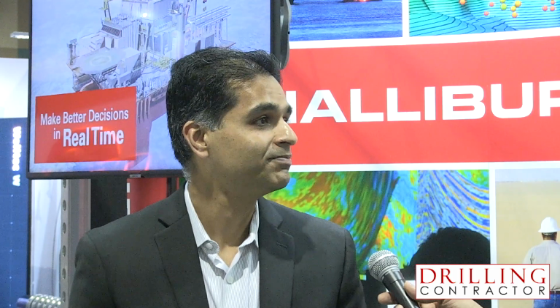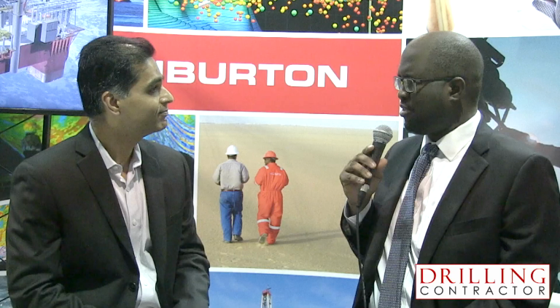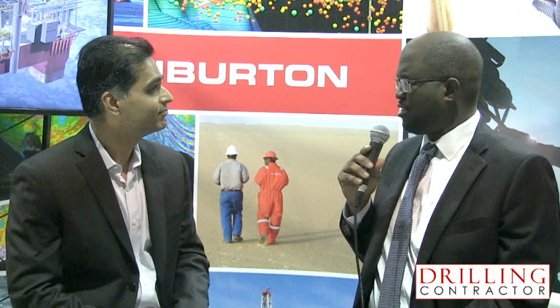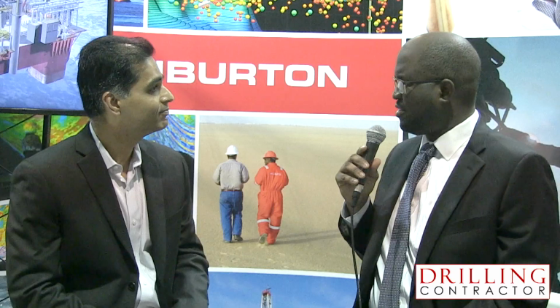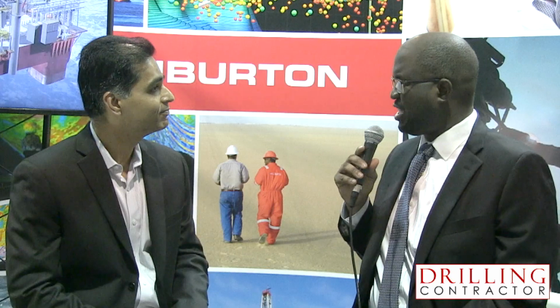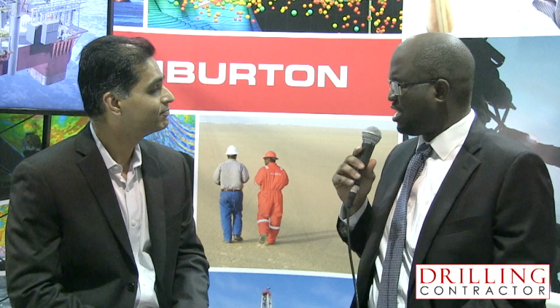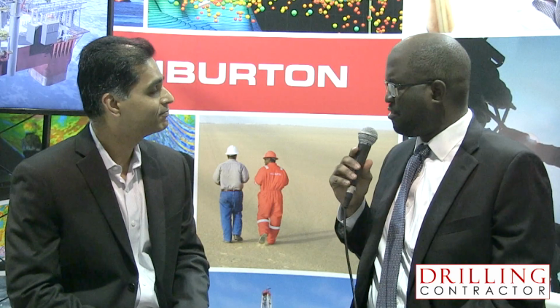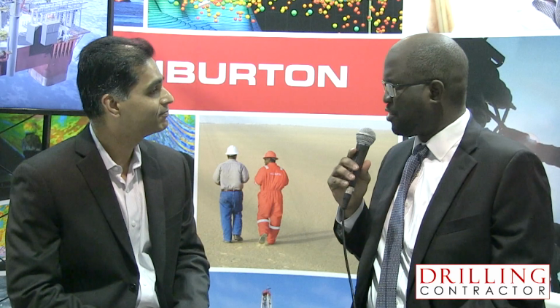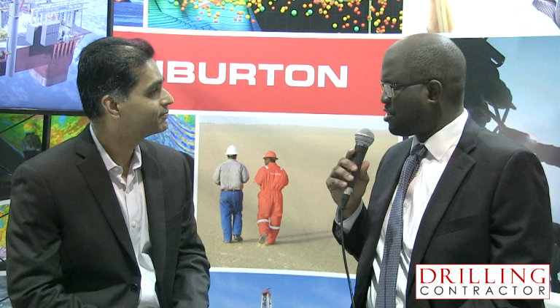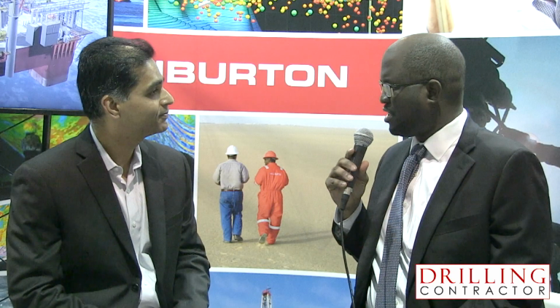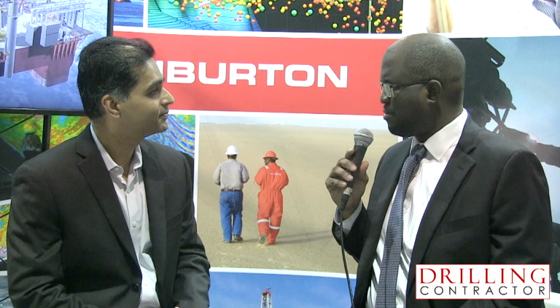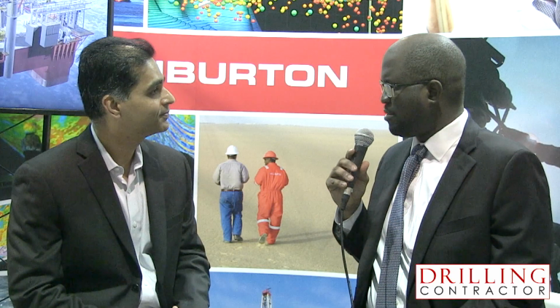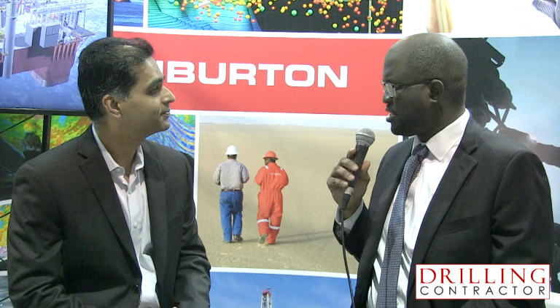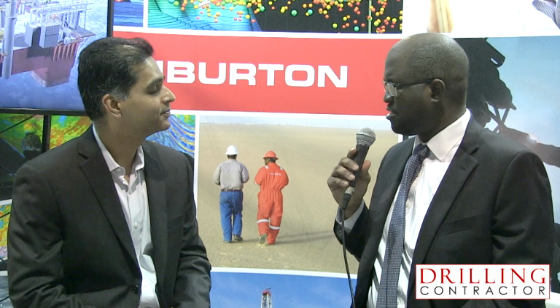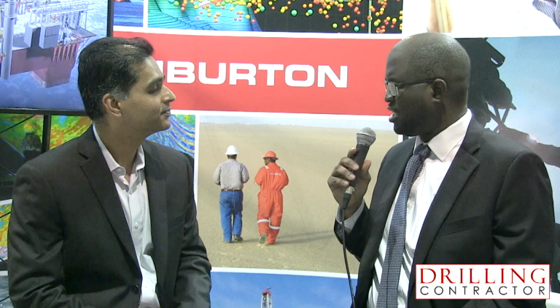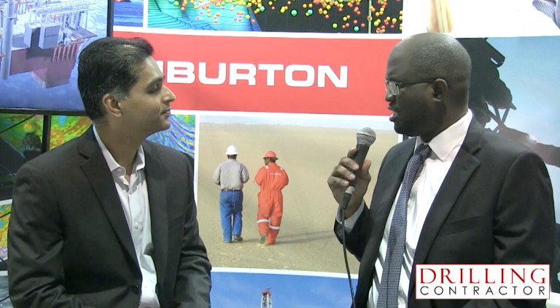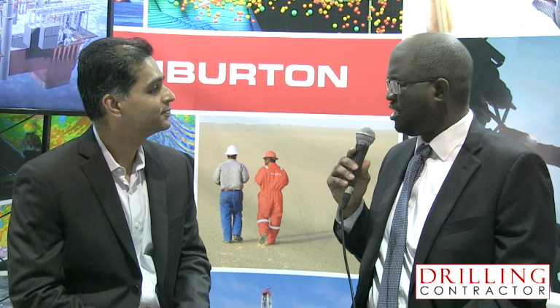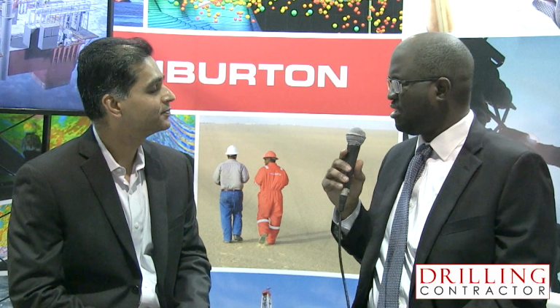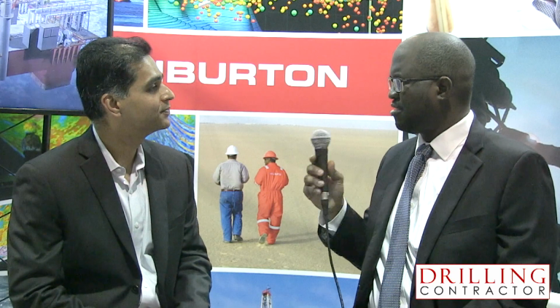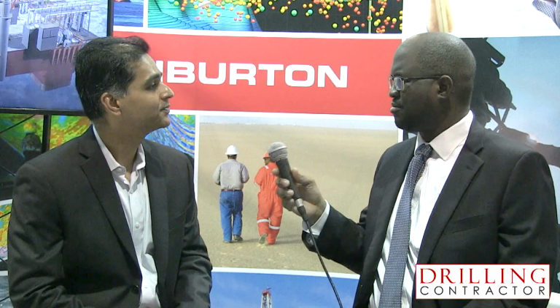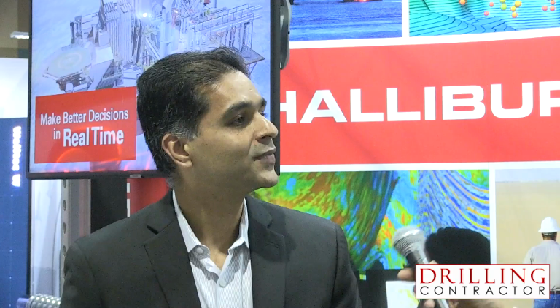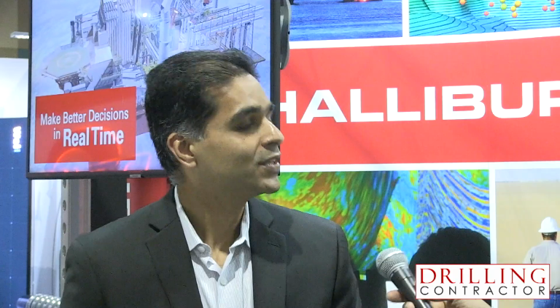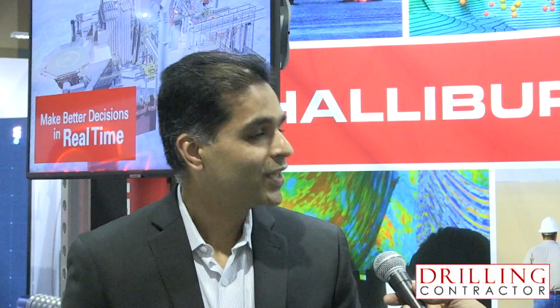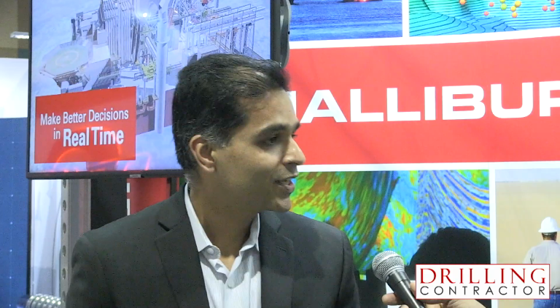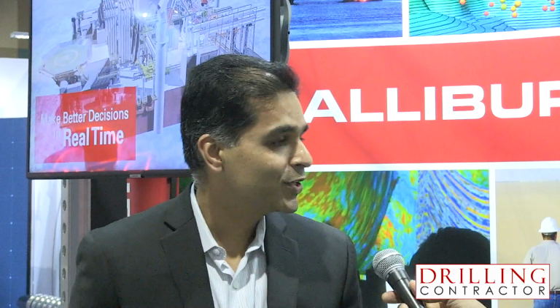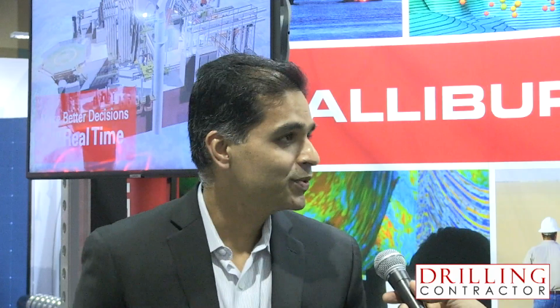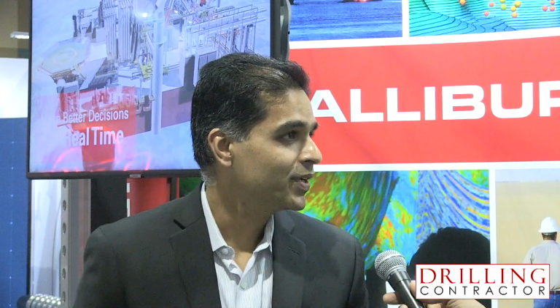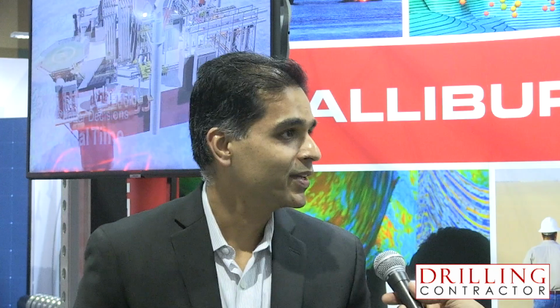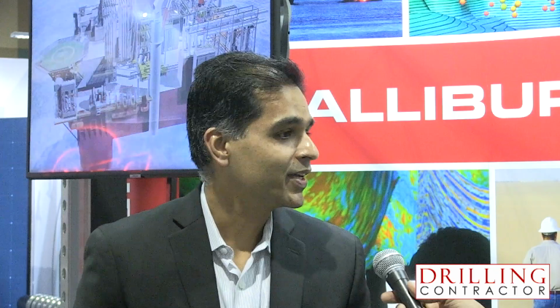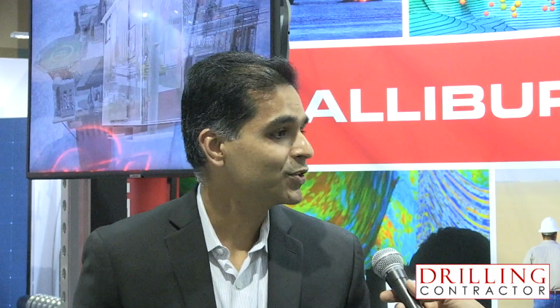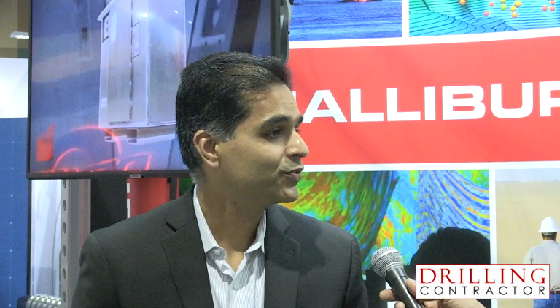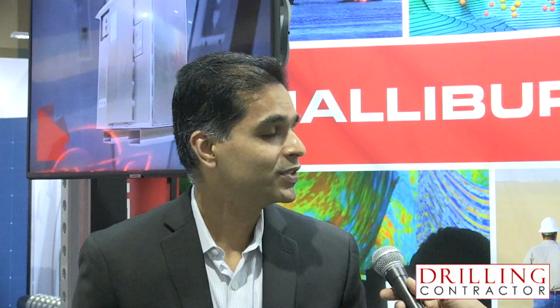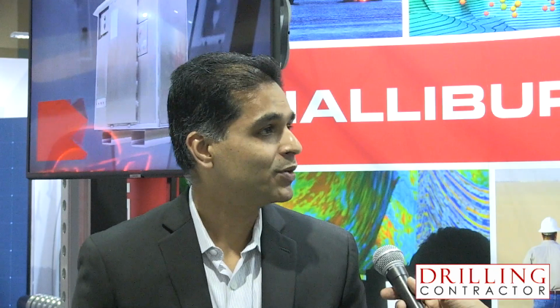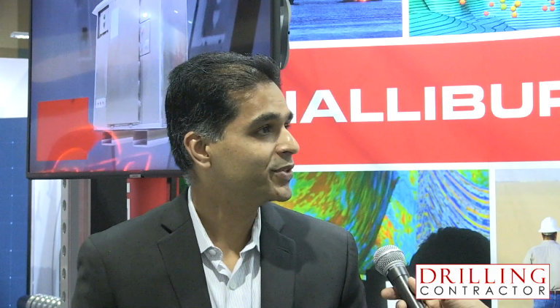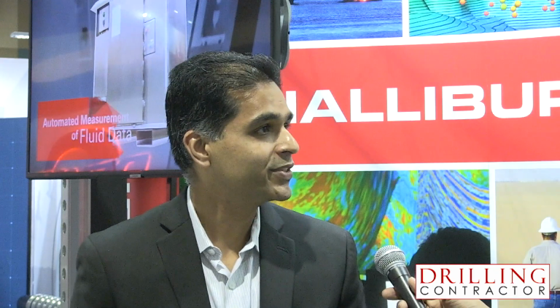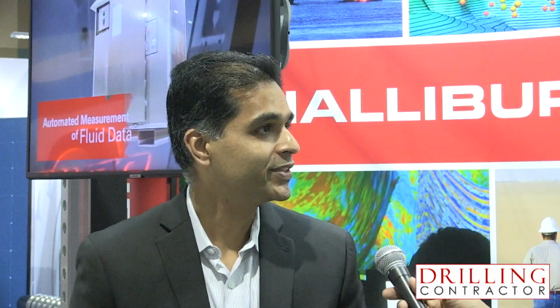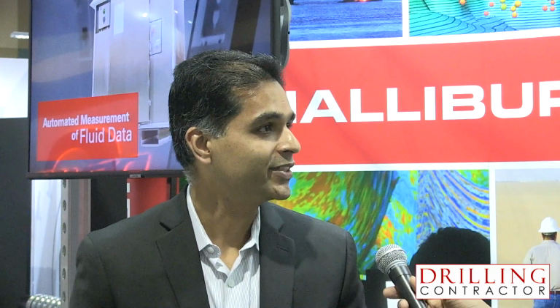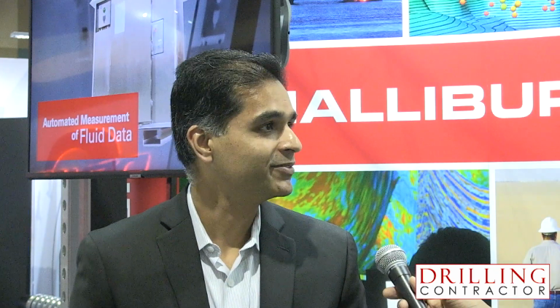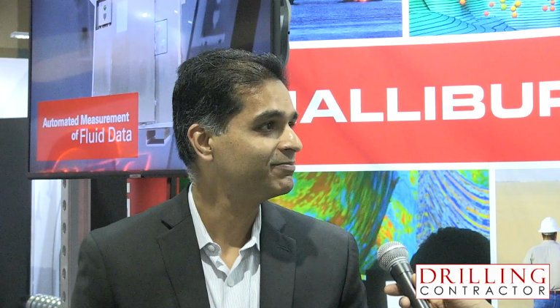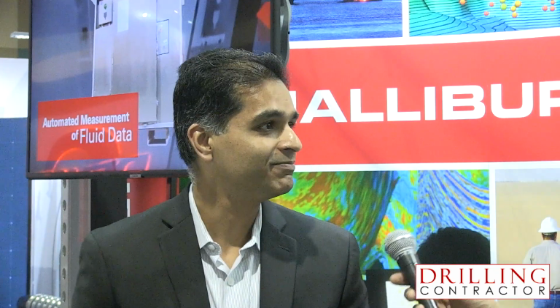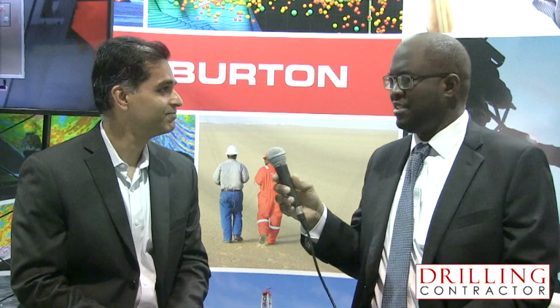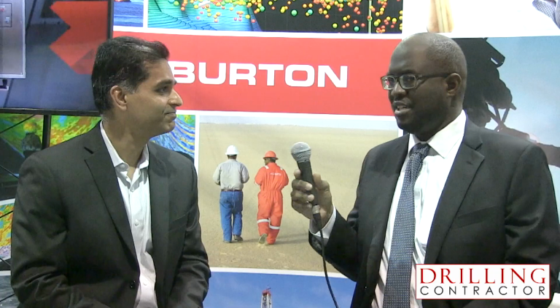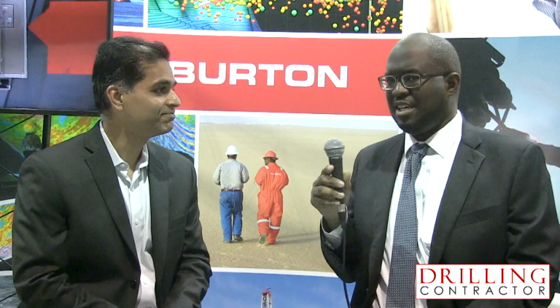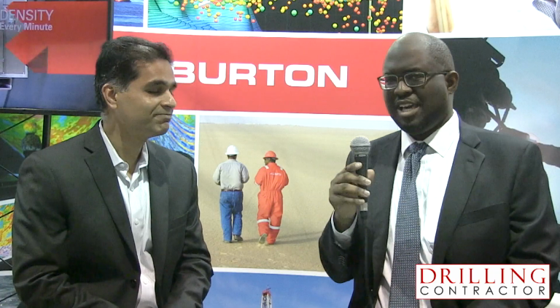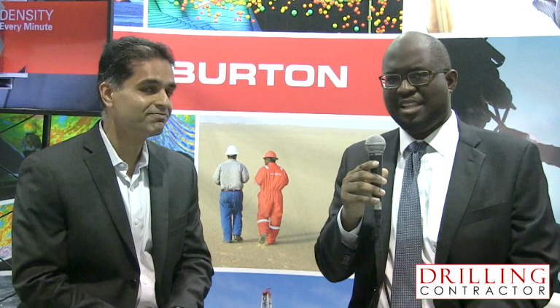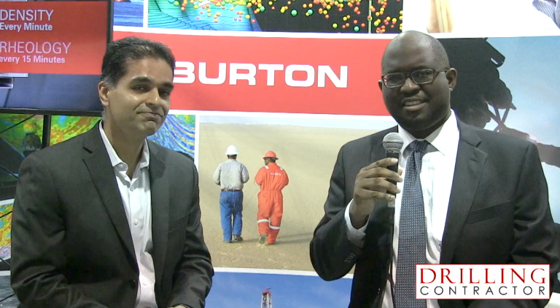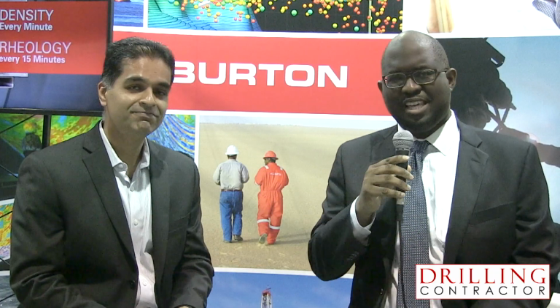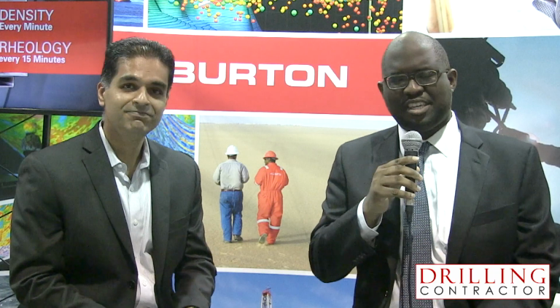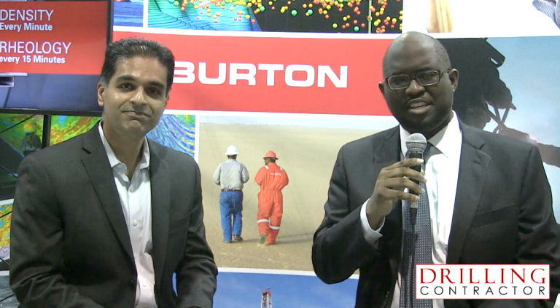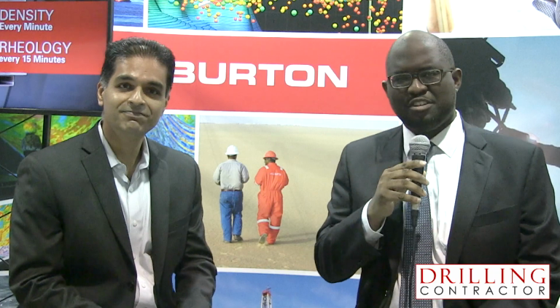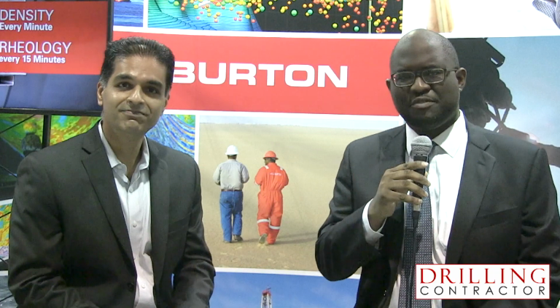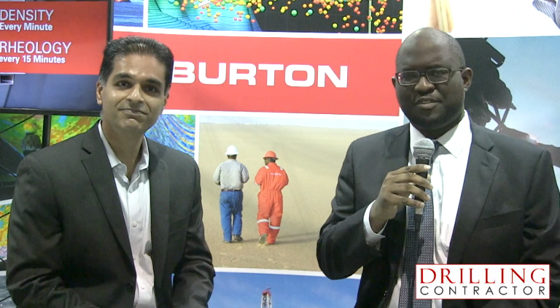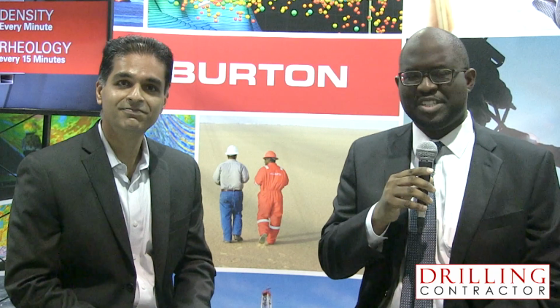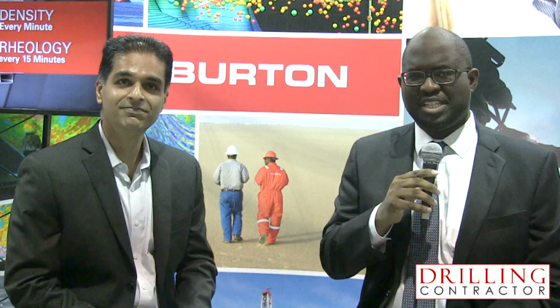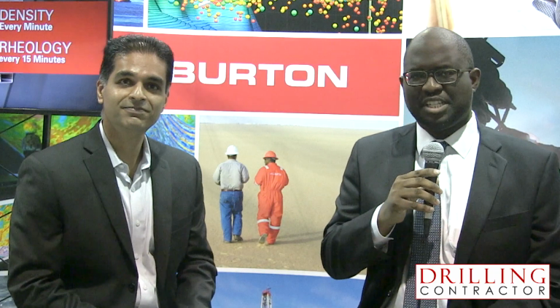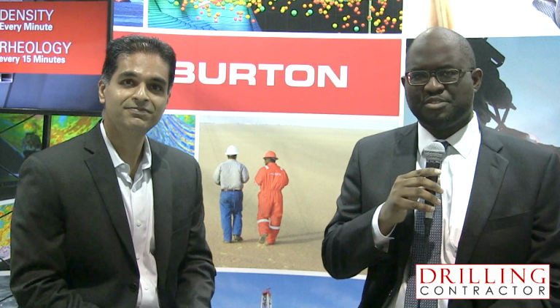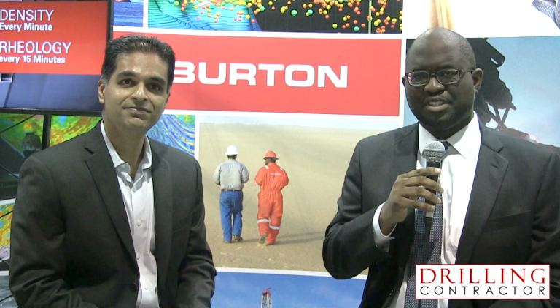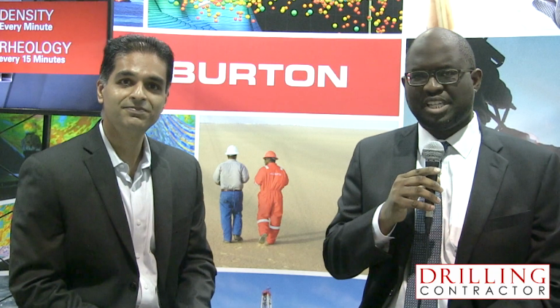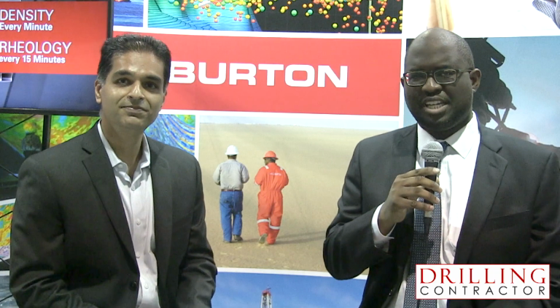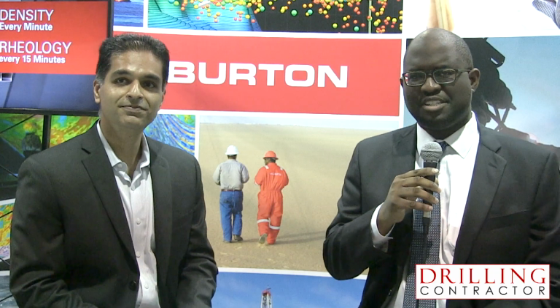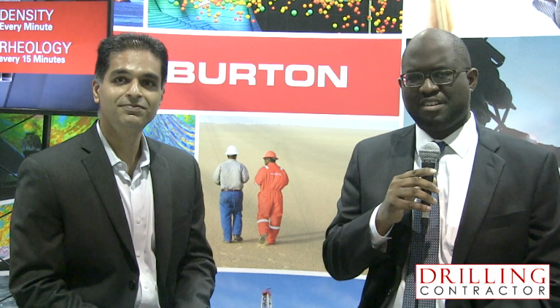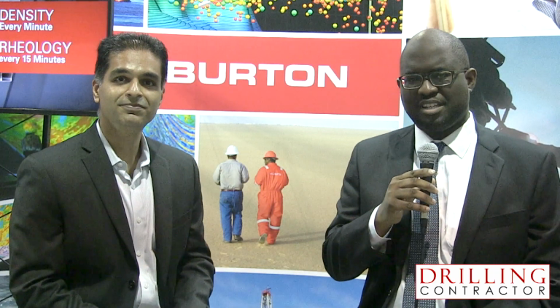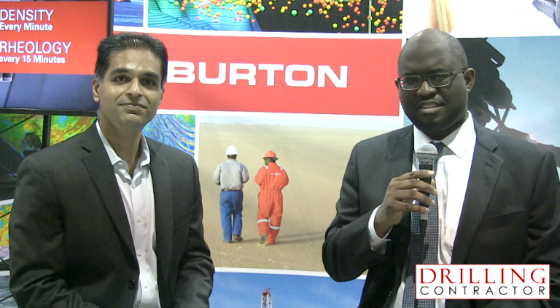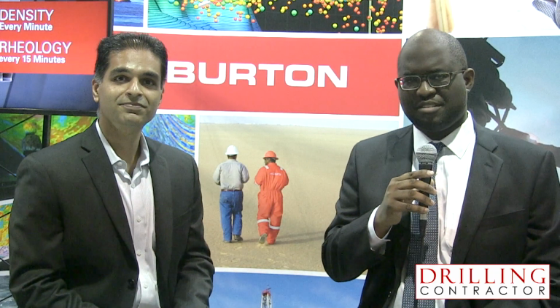Well, thank you for joining me, Mr. Talia. Thank you, and thank you for the opportunity. And thank you for visiting Drilling Contractor.